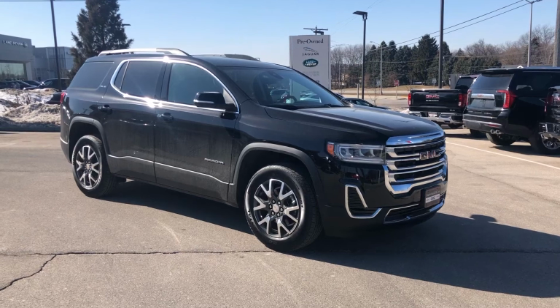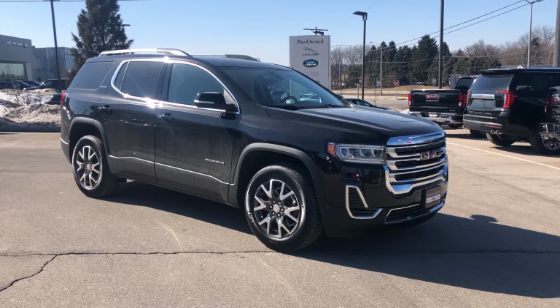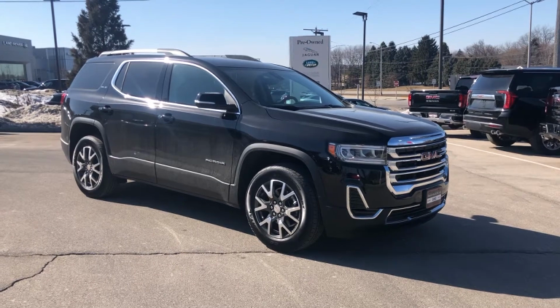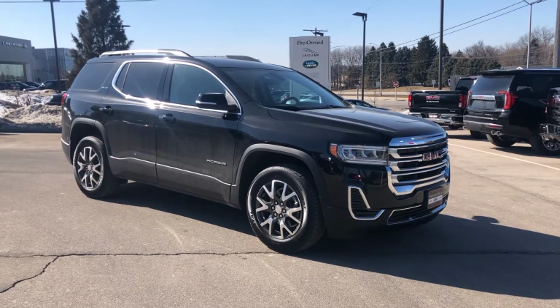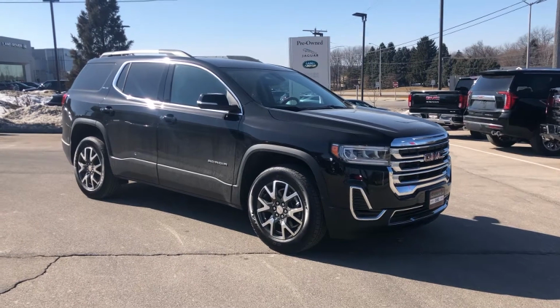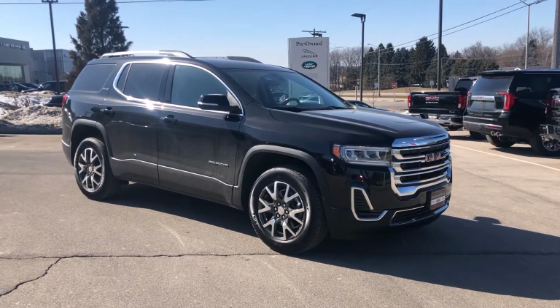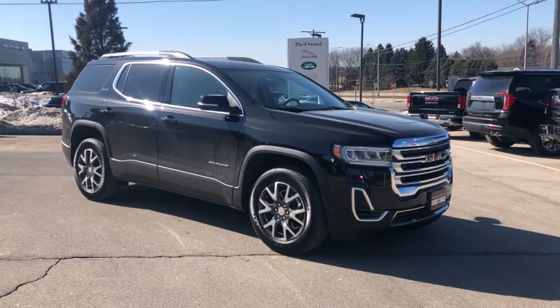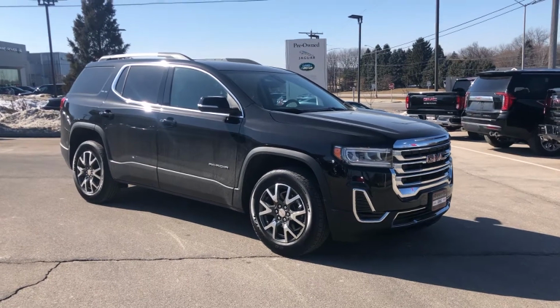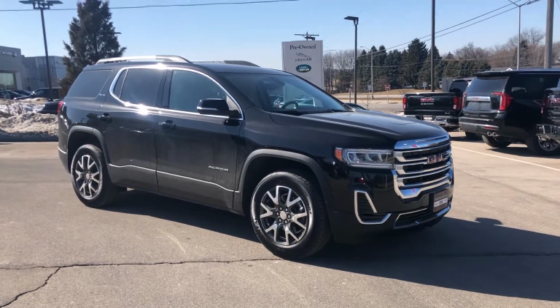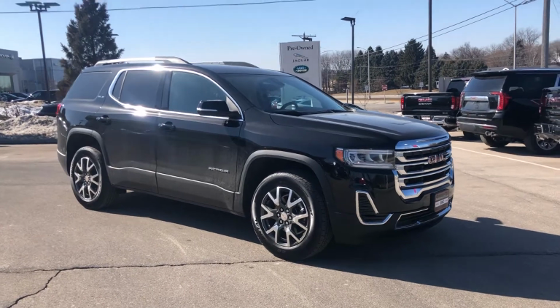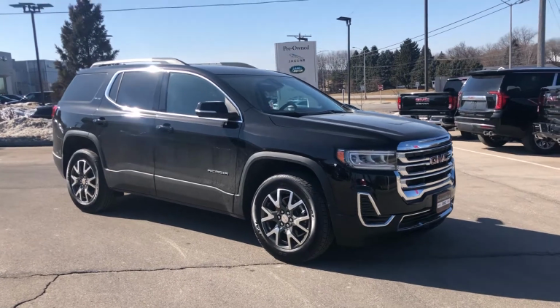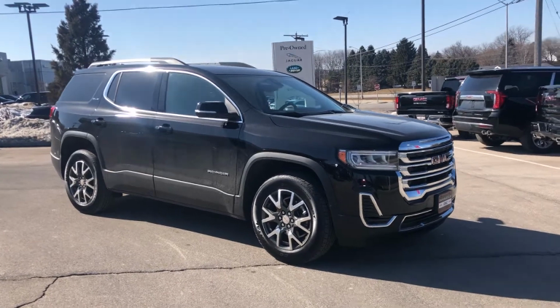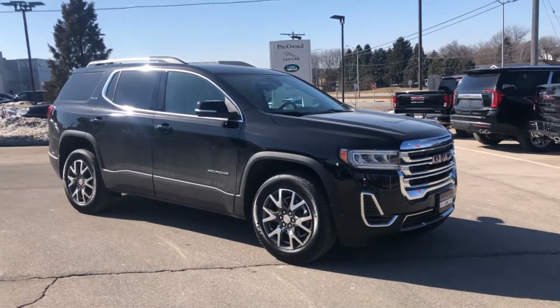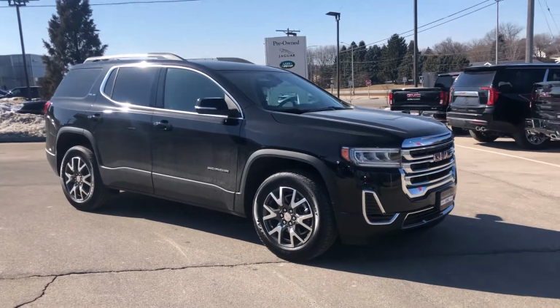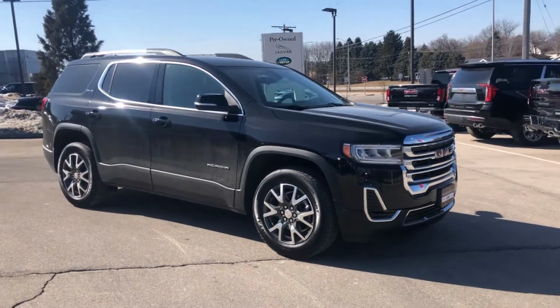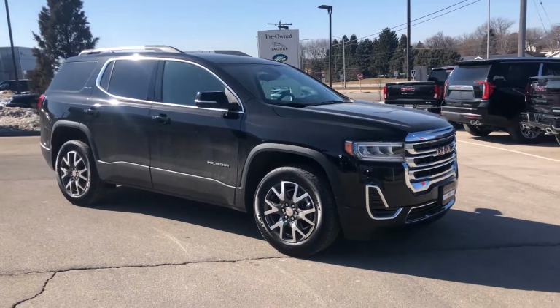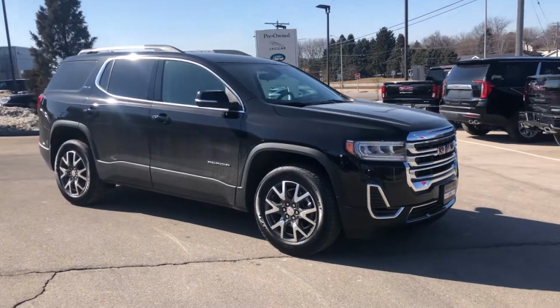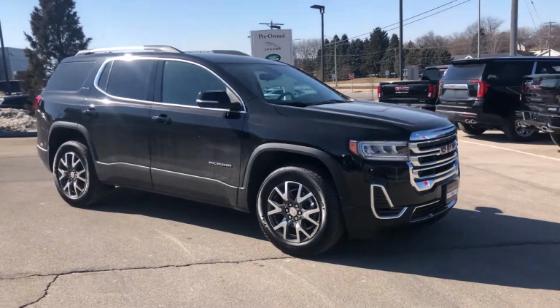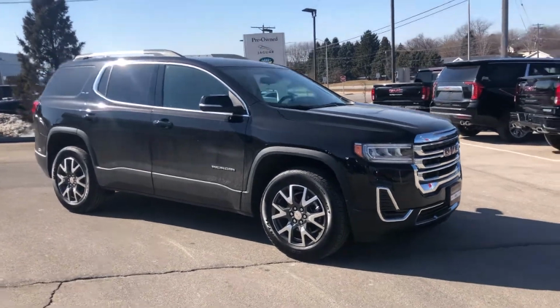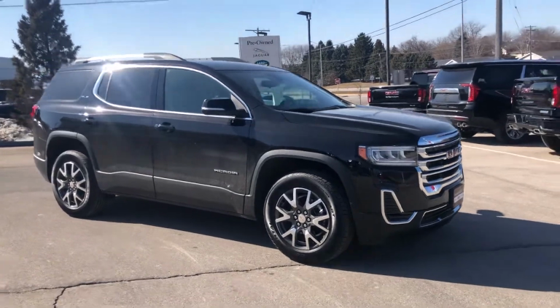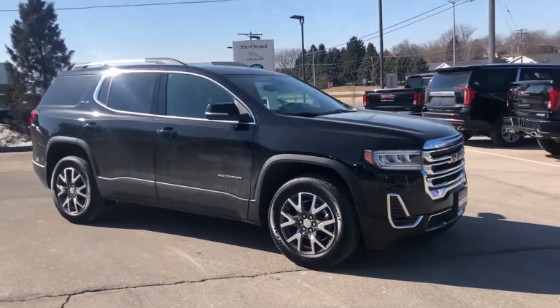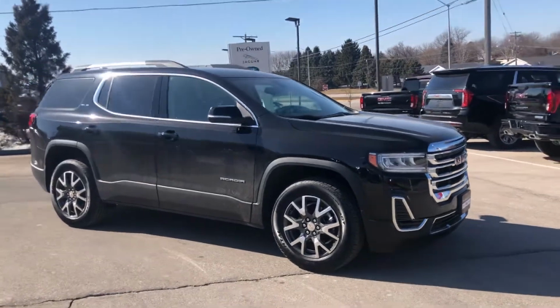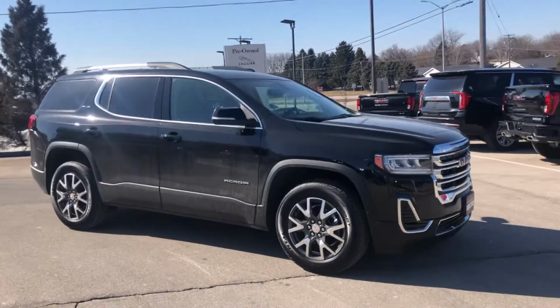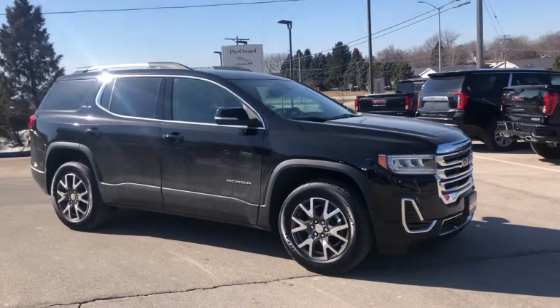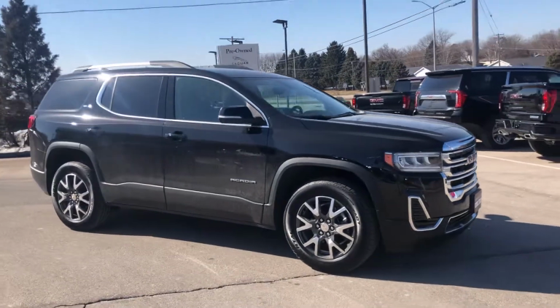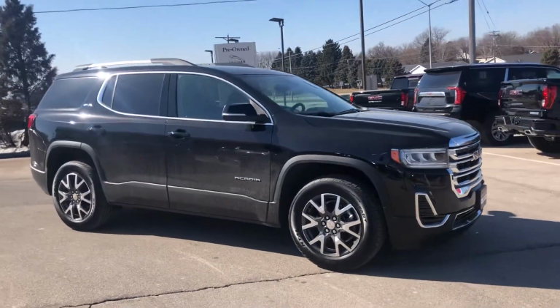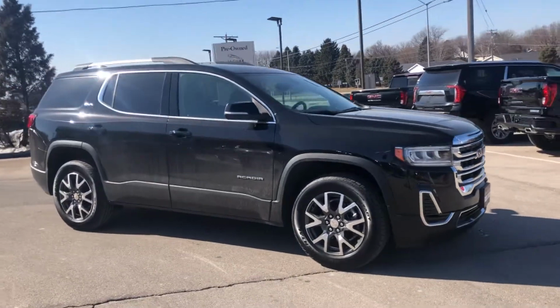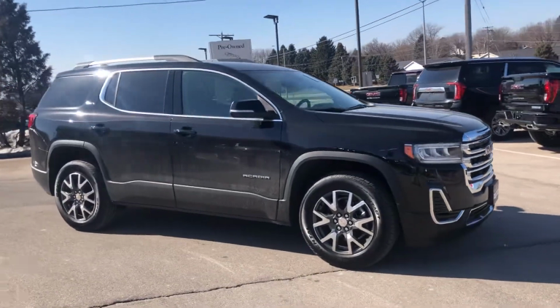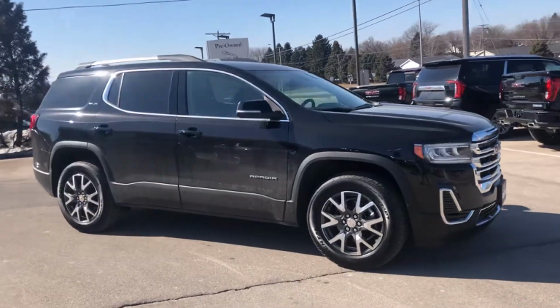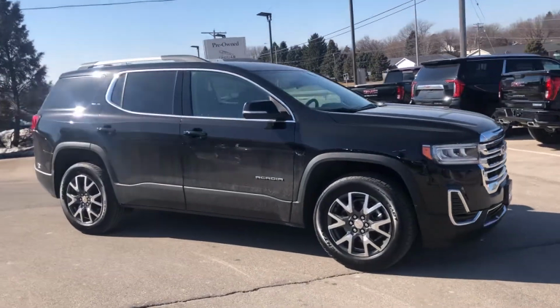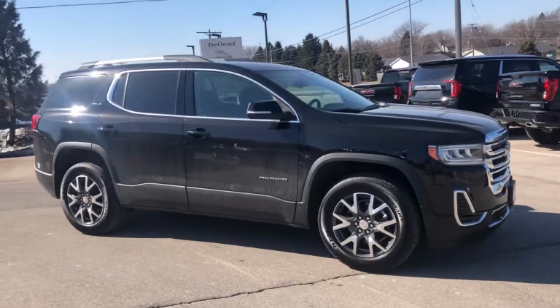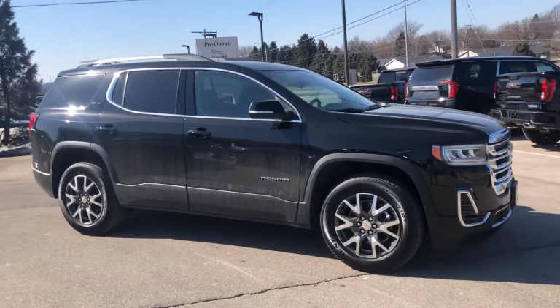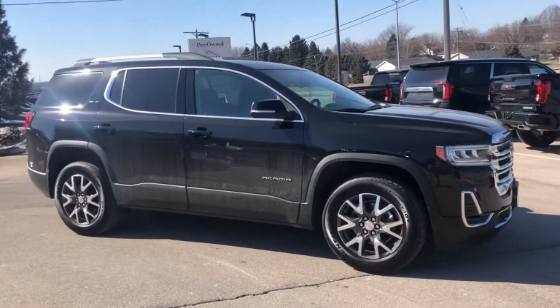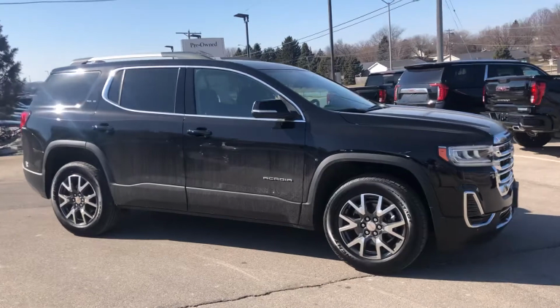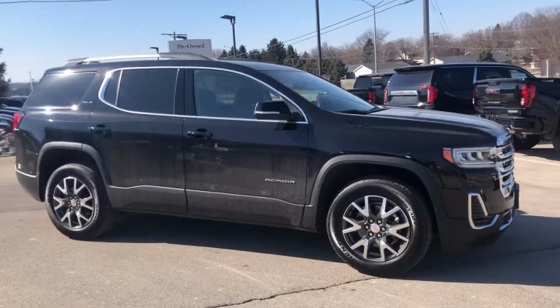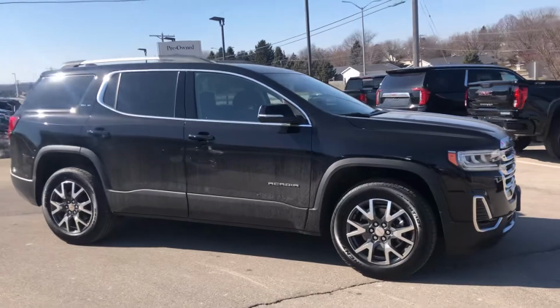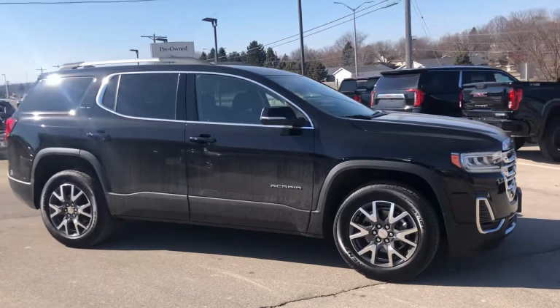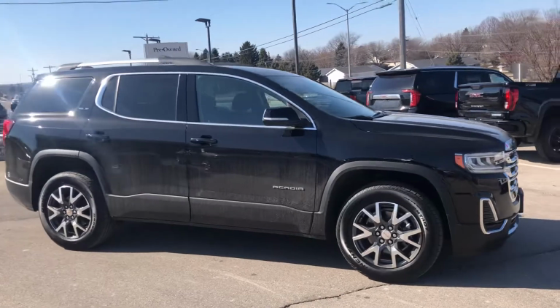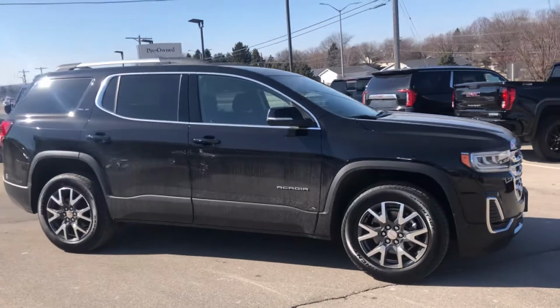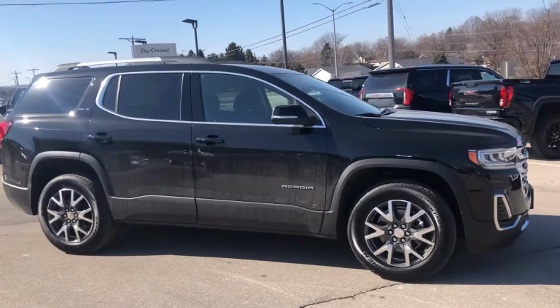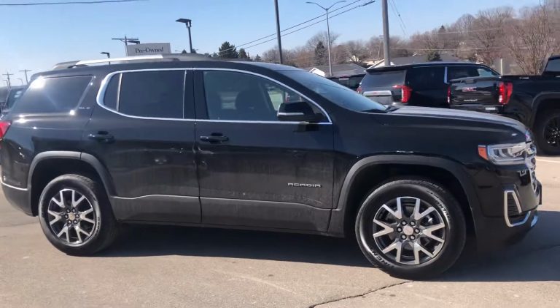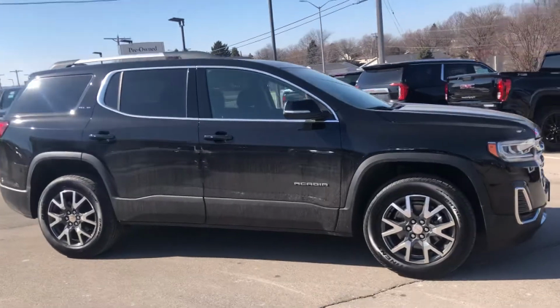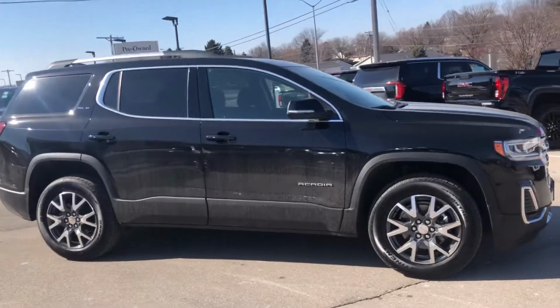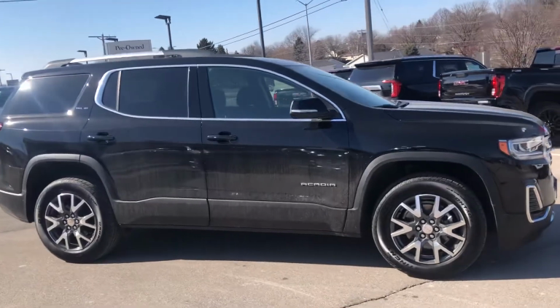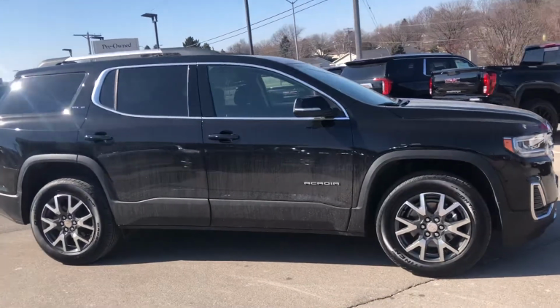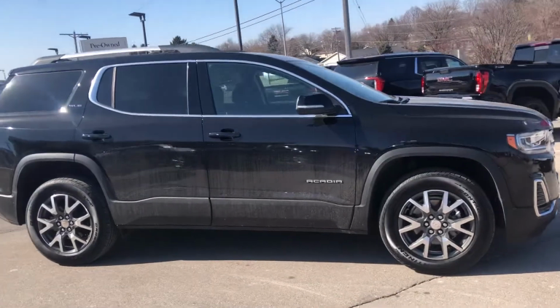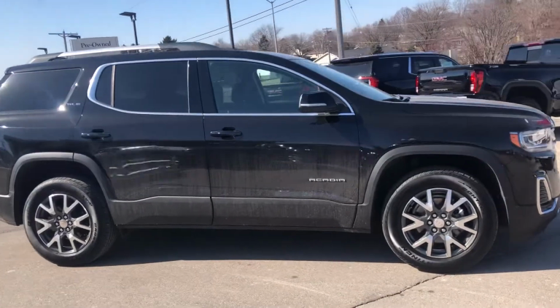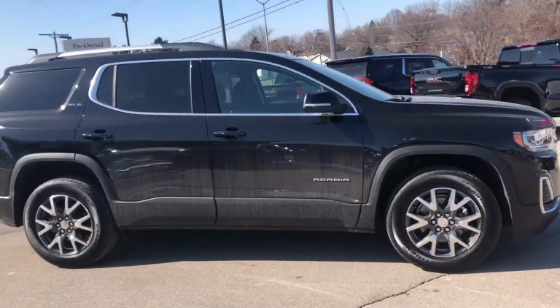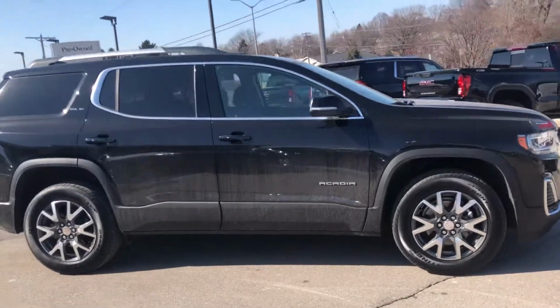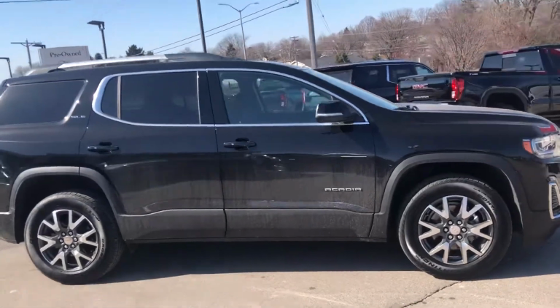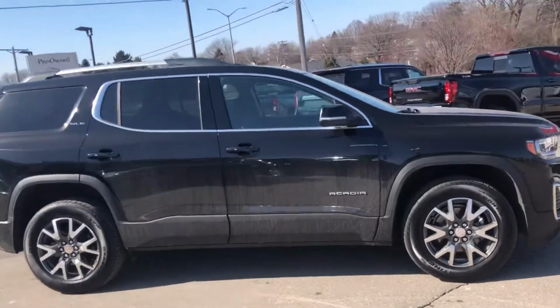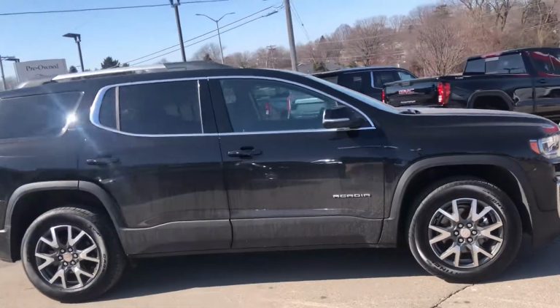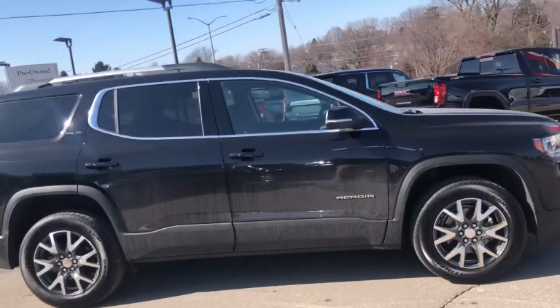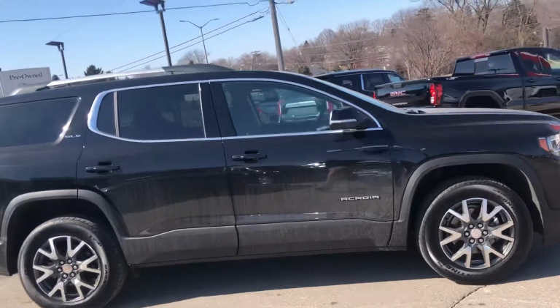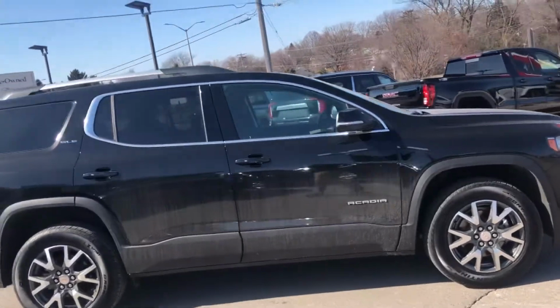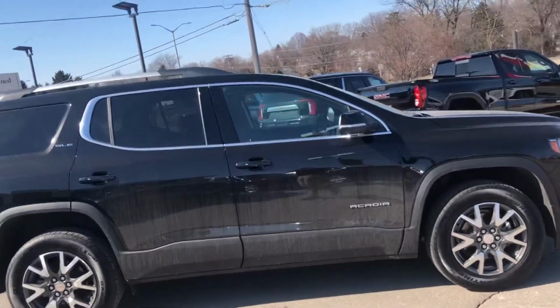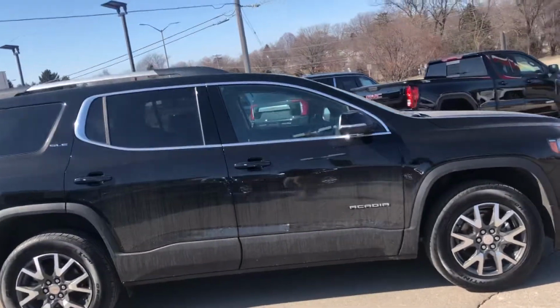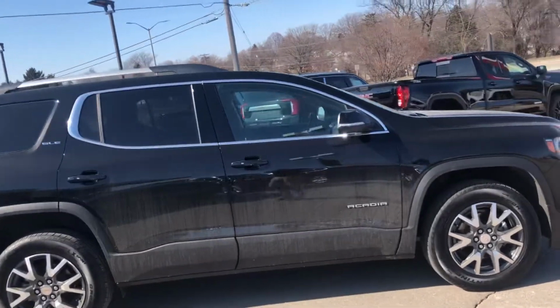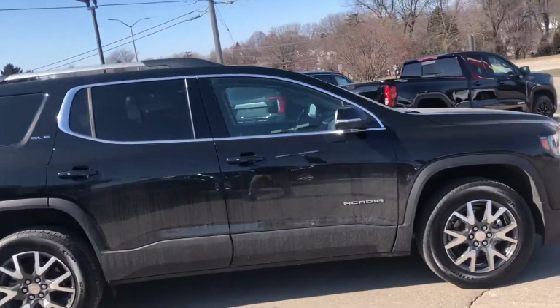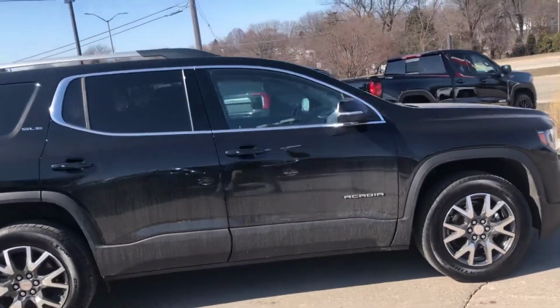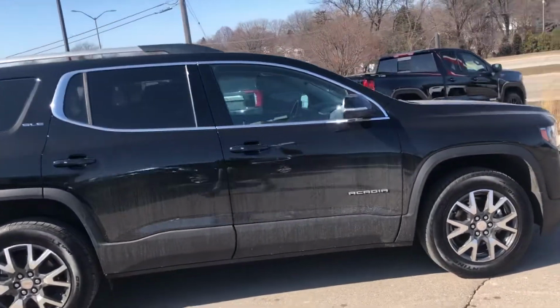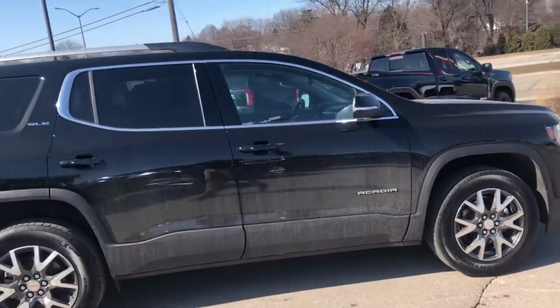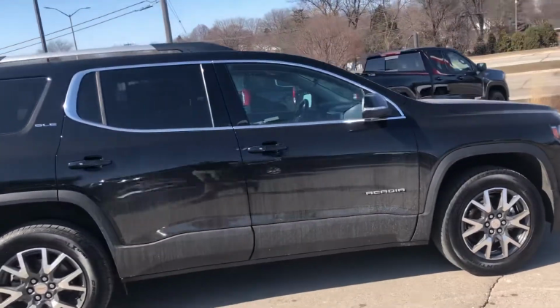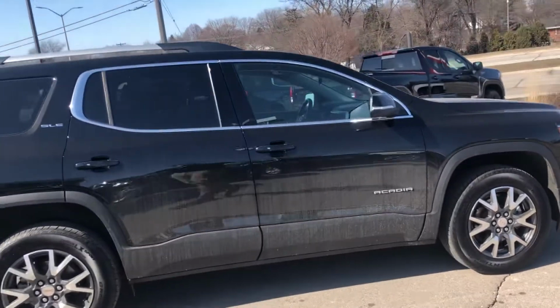Hi, this is Nick over at Blue Shaped Buick GMC sending you a quick video walk around of our 2021 GMC Acadia.